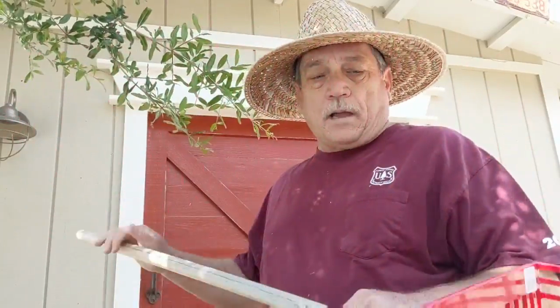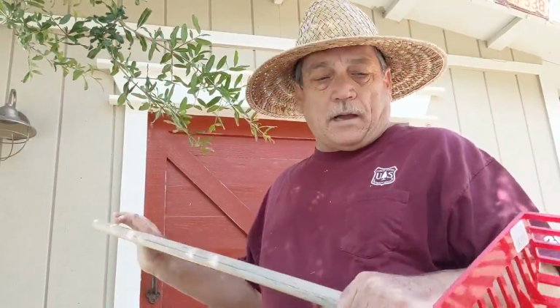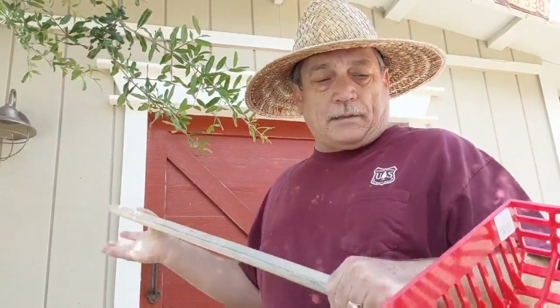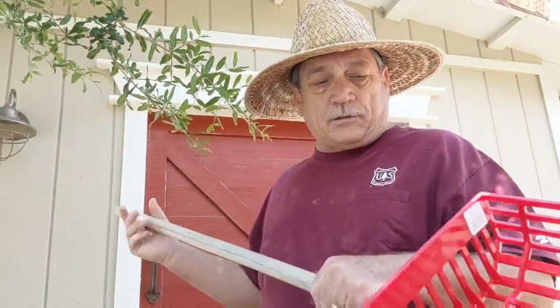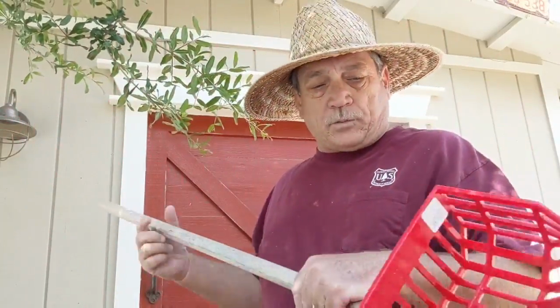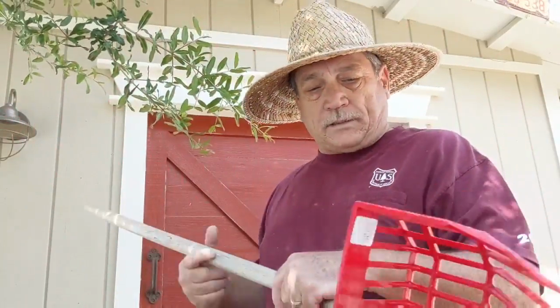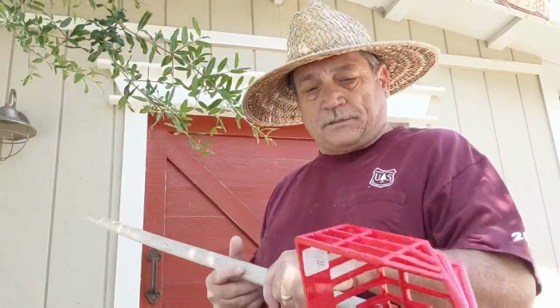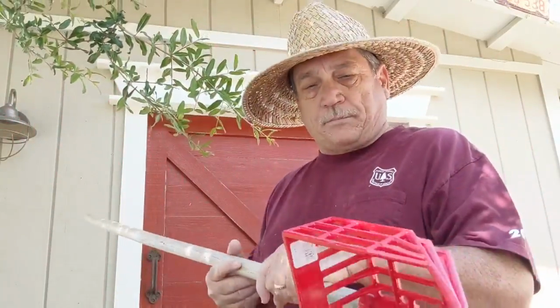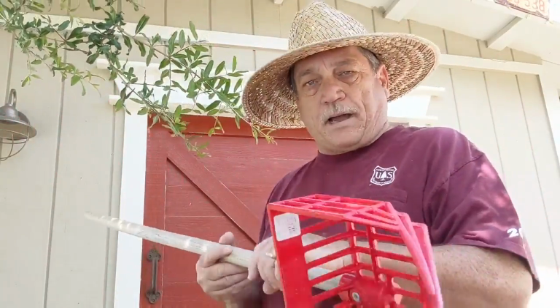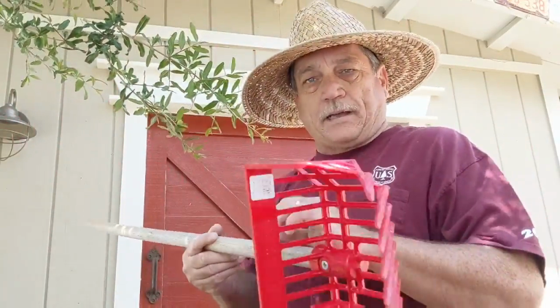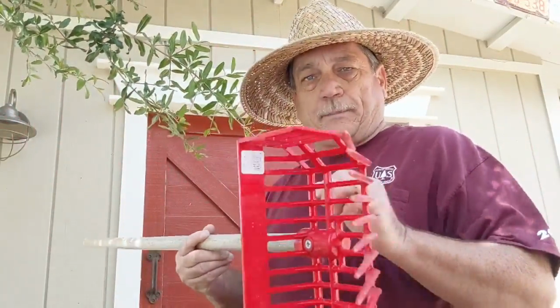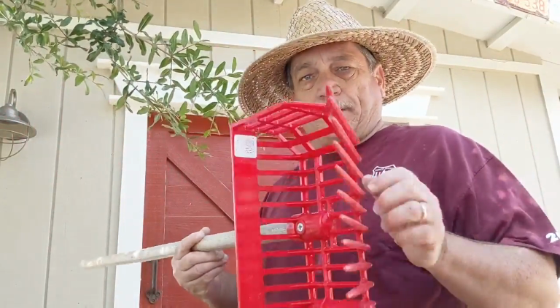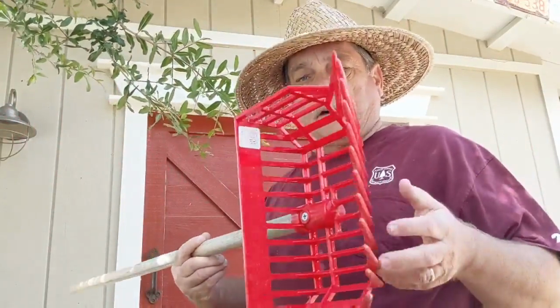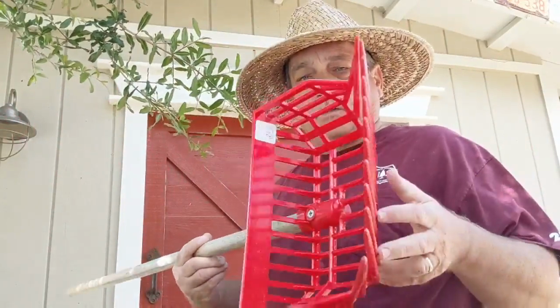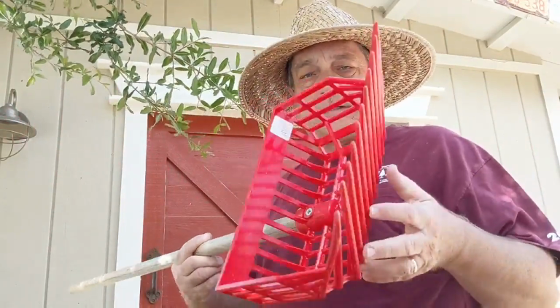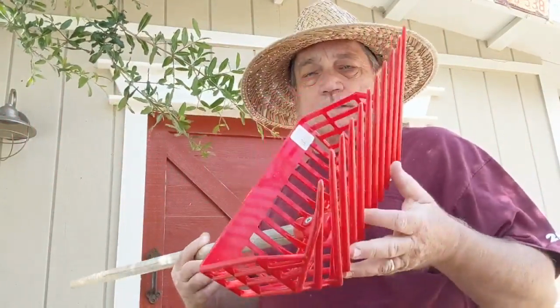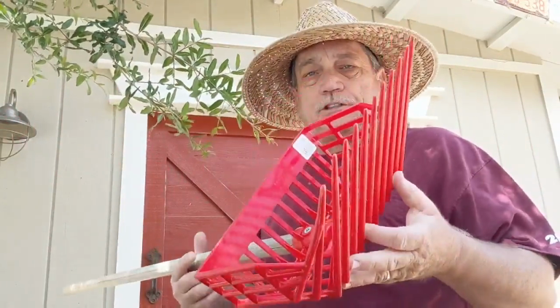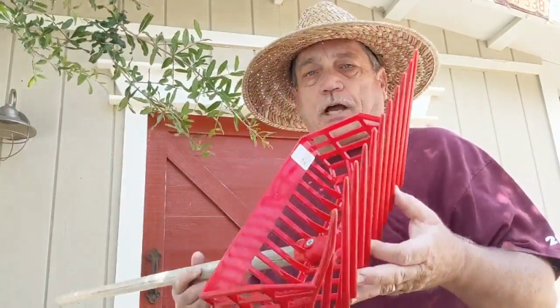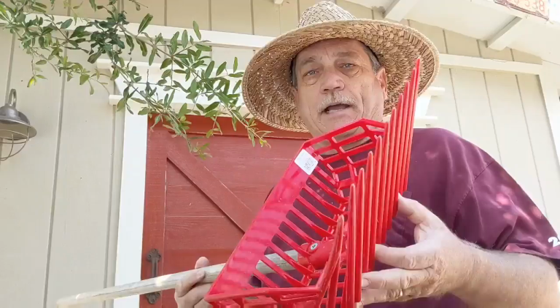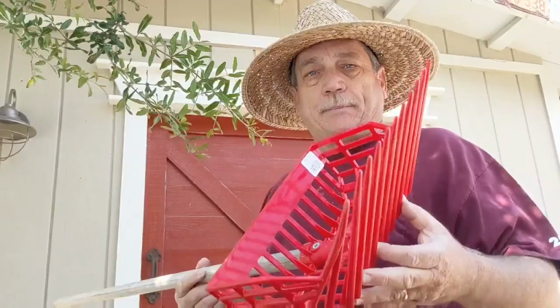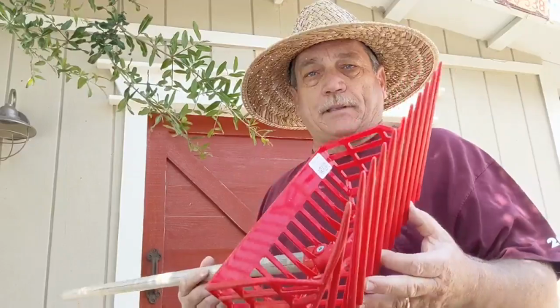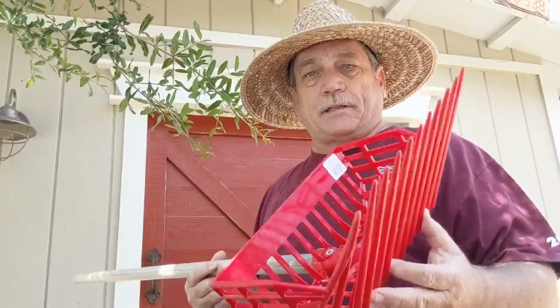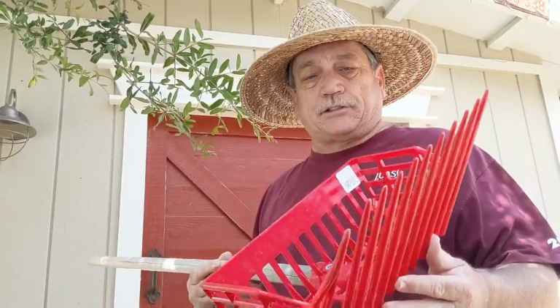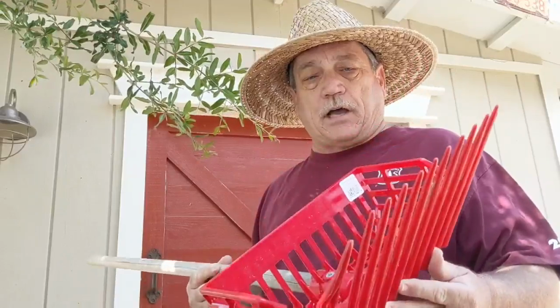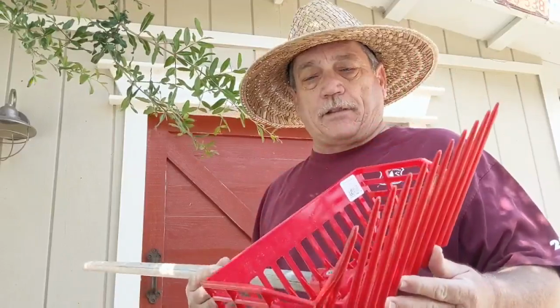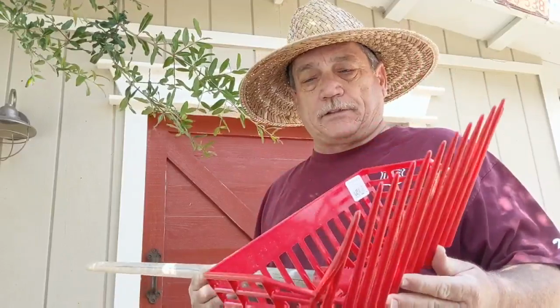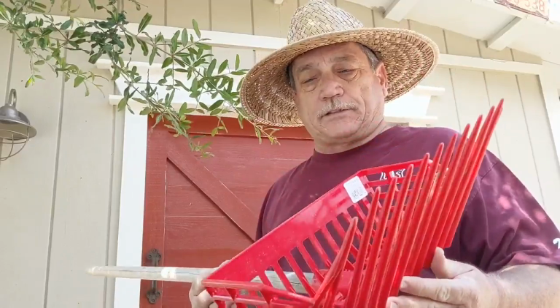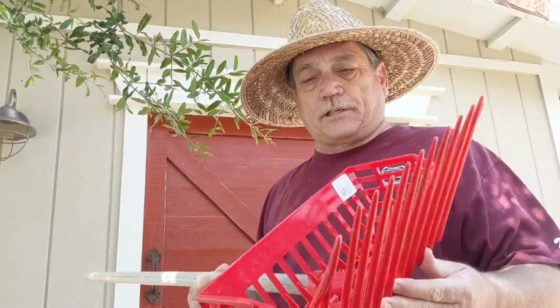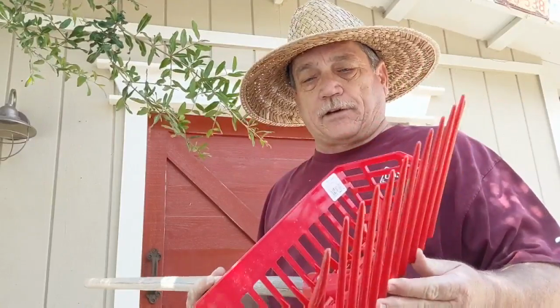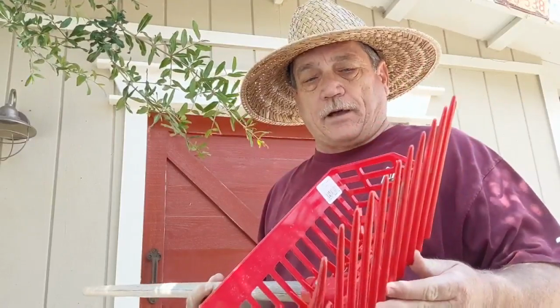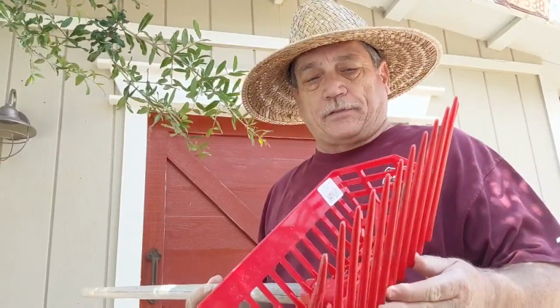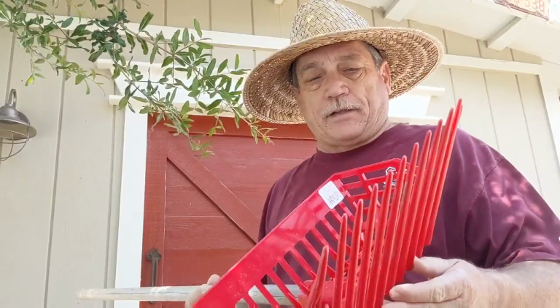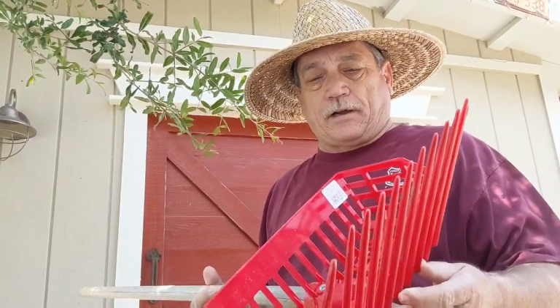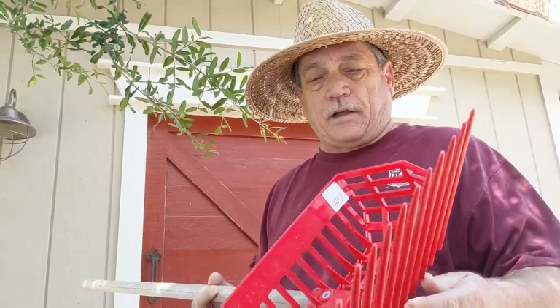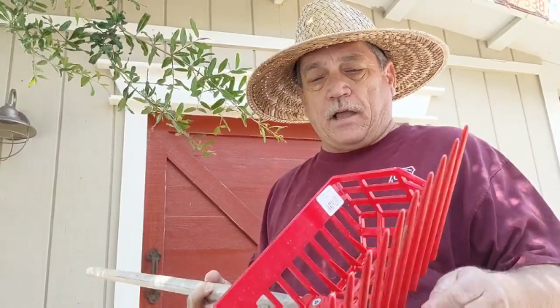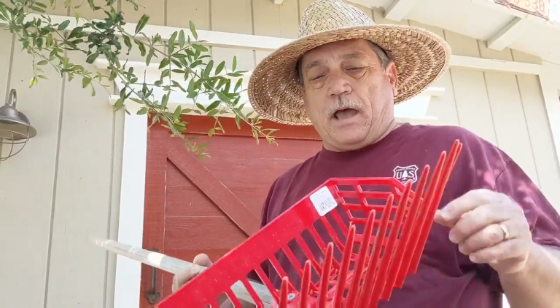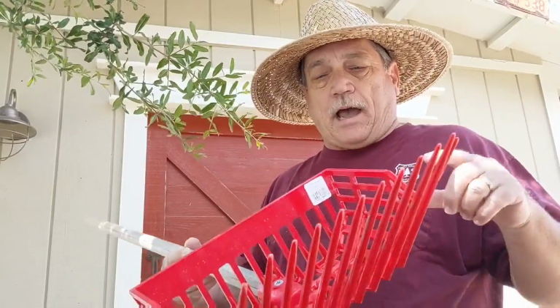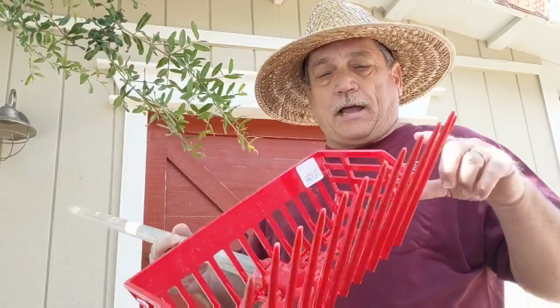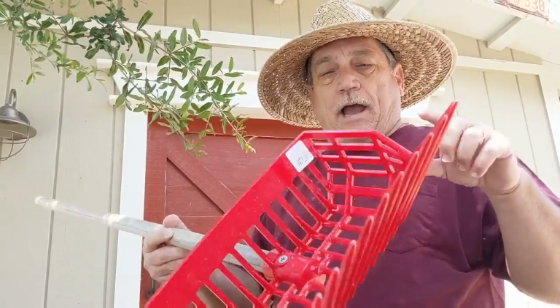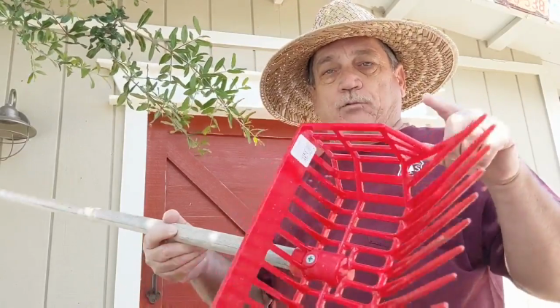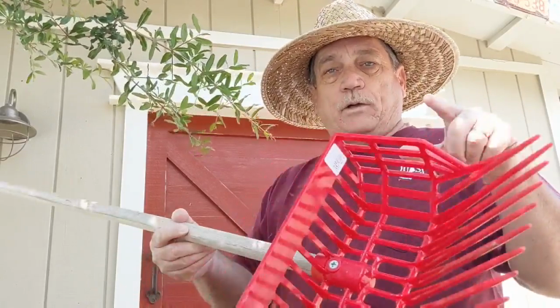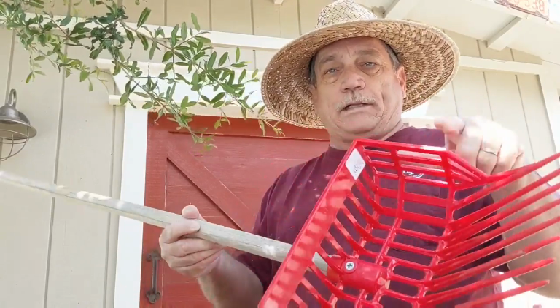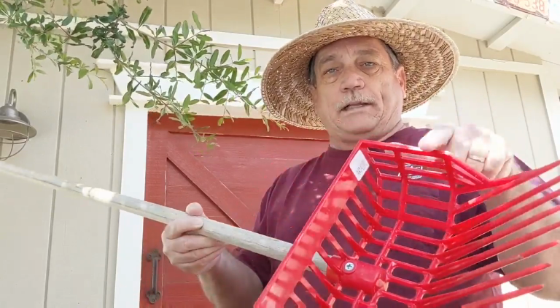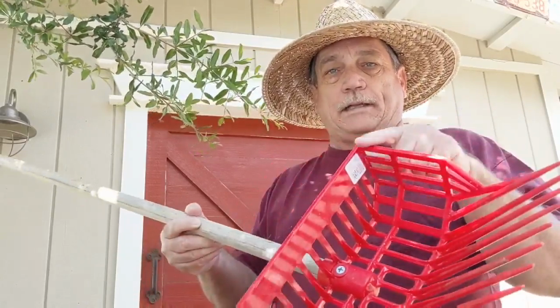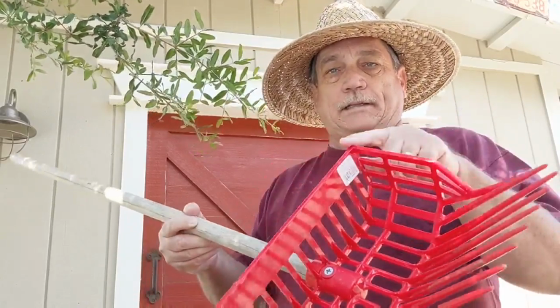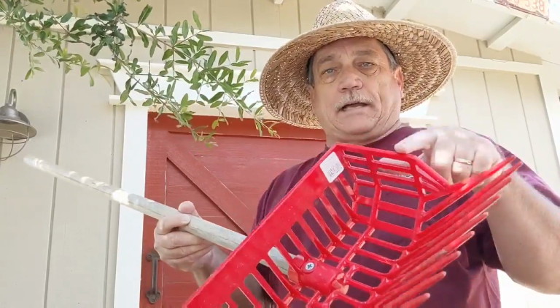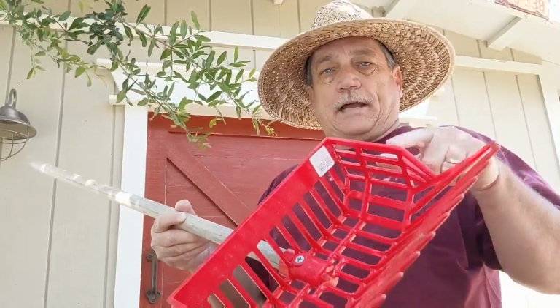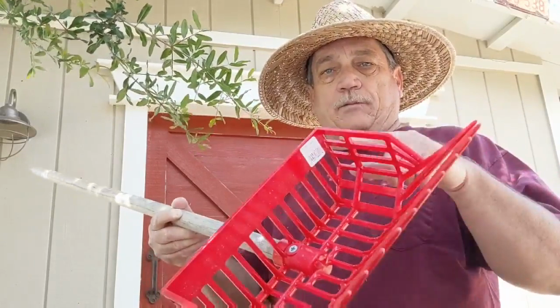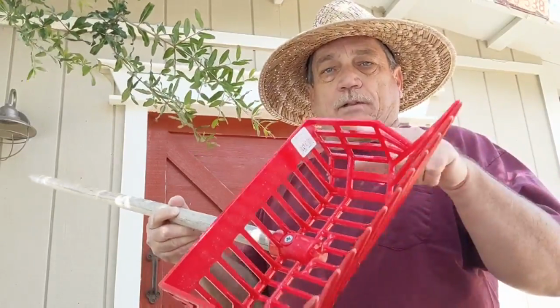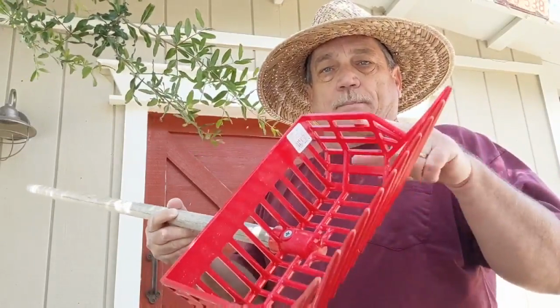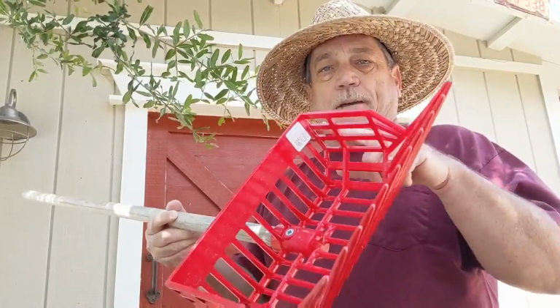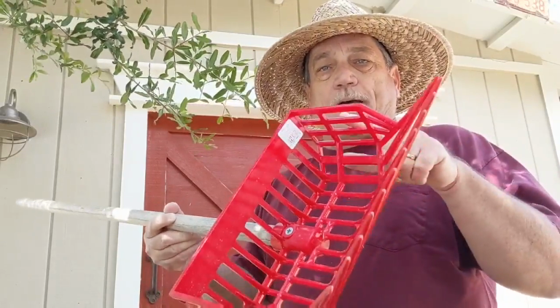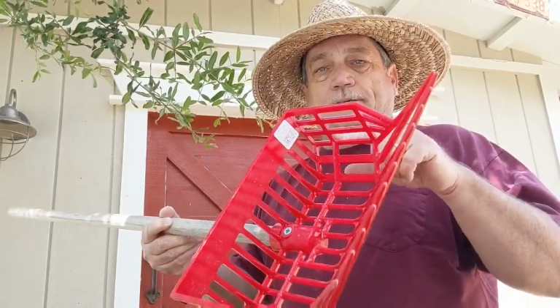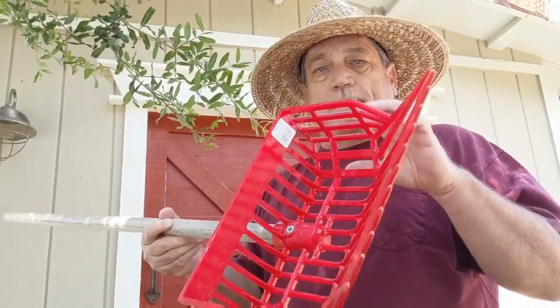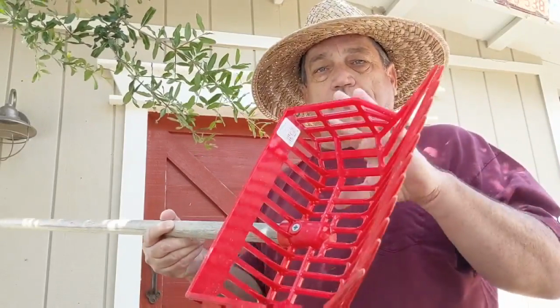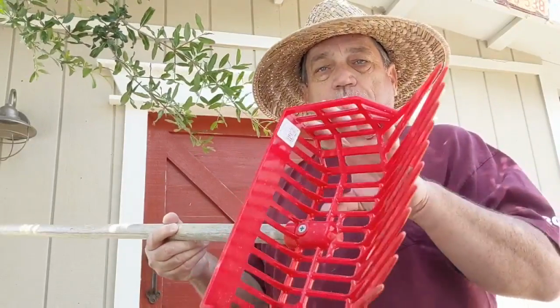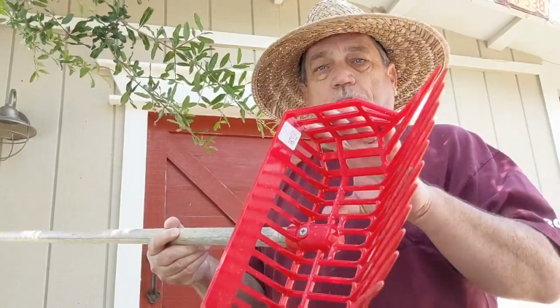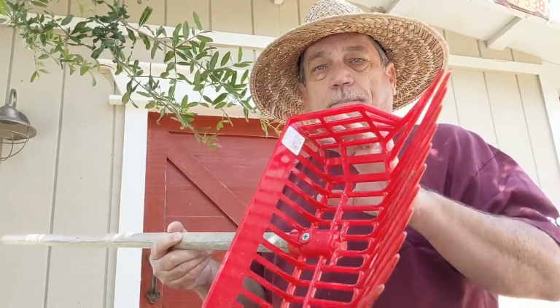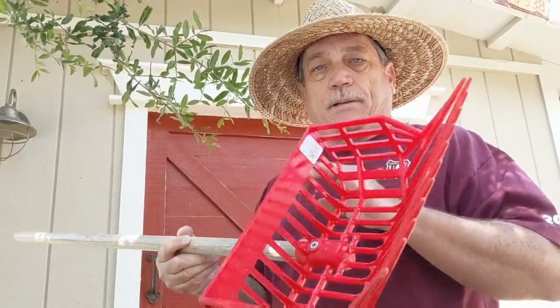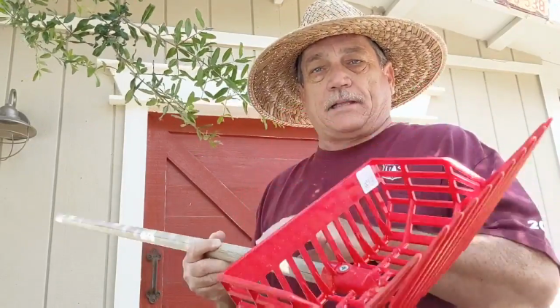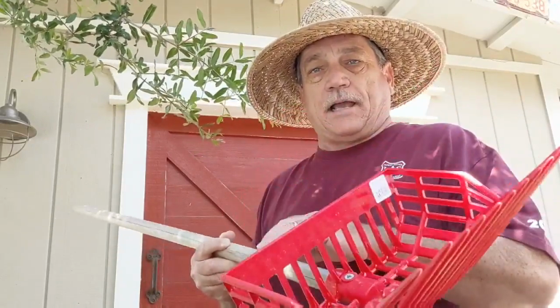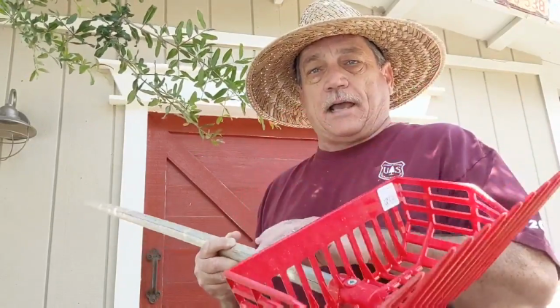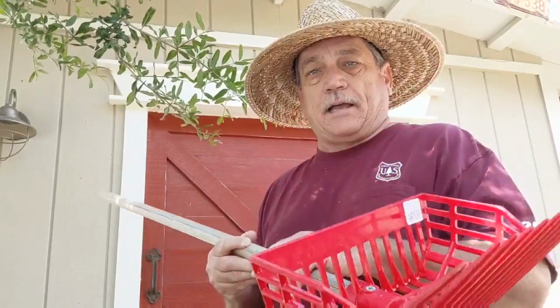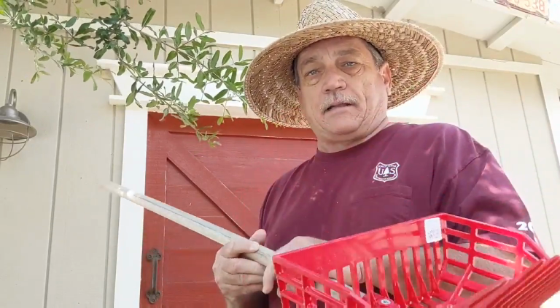This one is by a company called Little Giant, but there are others out there. I really like the kind with the basket shape at the end.